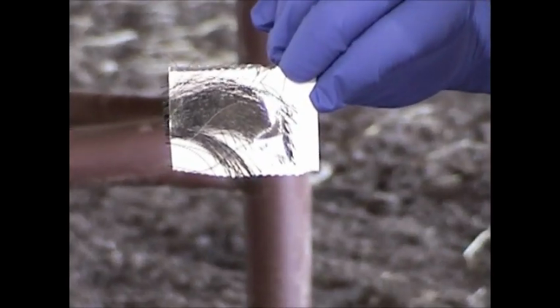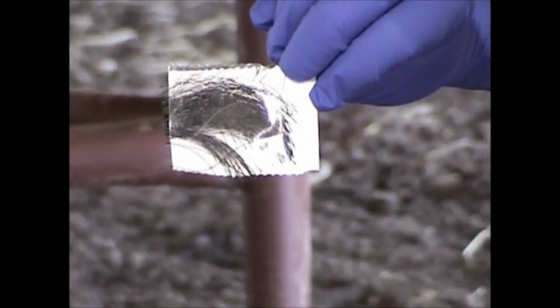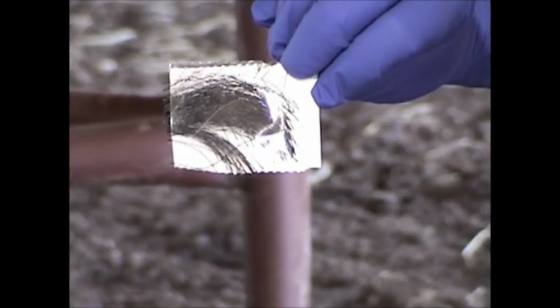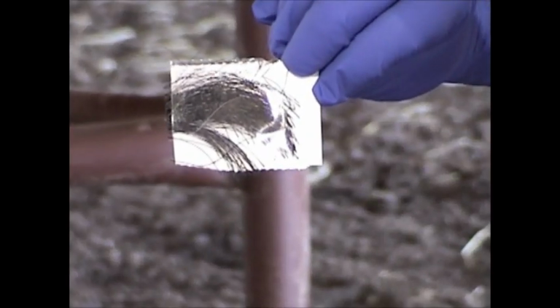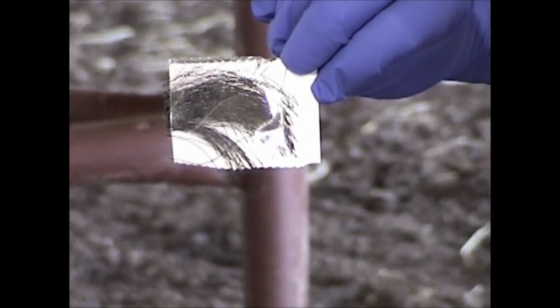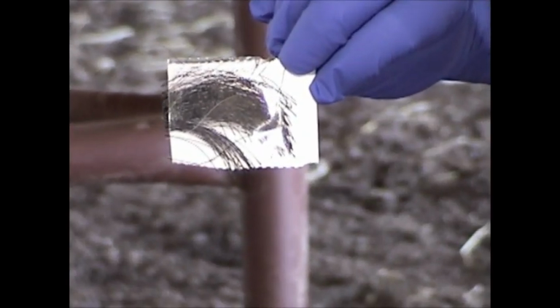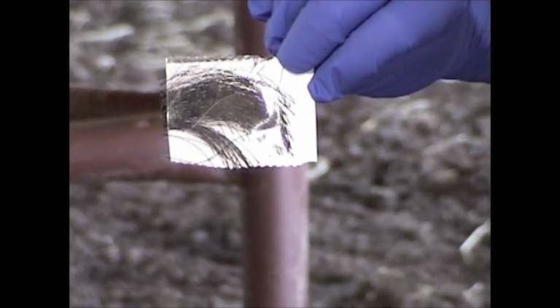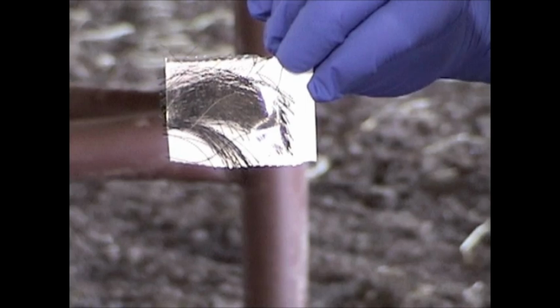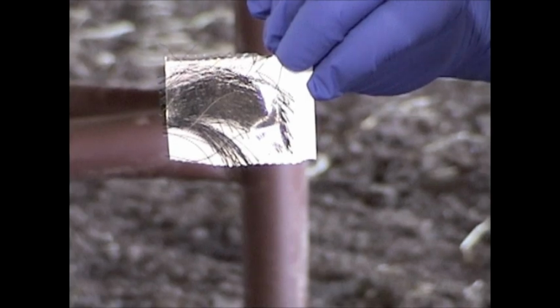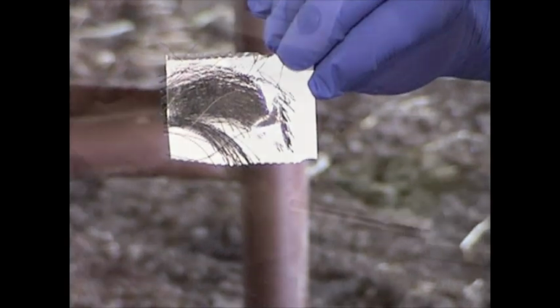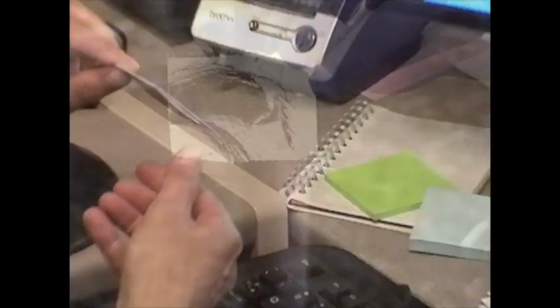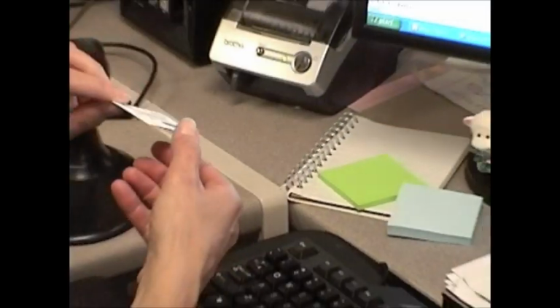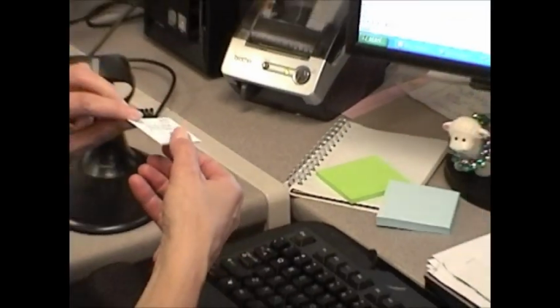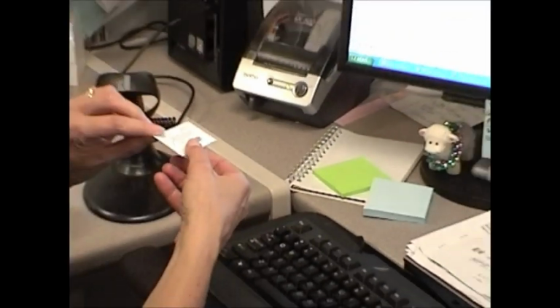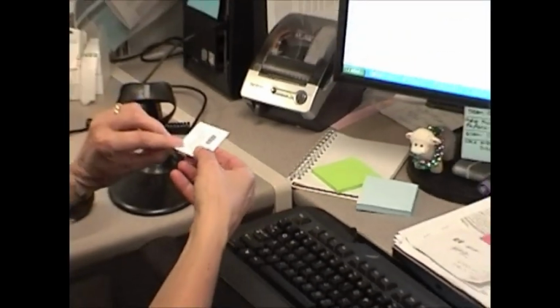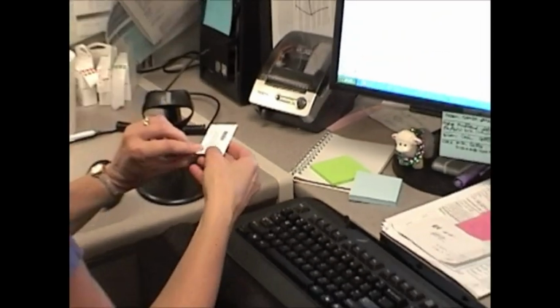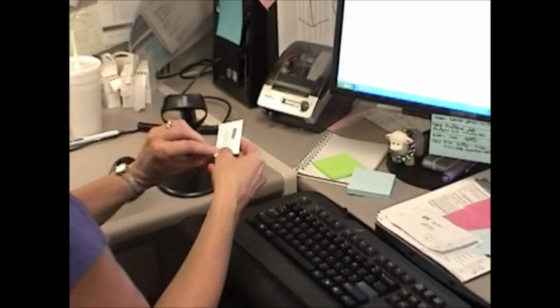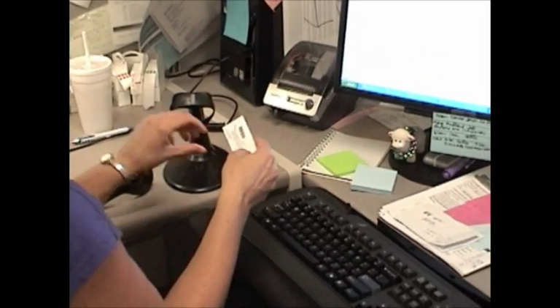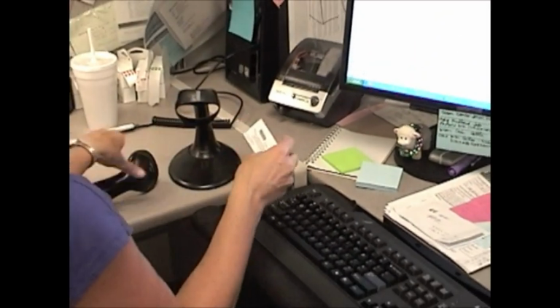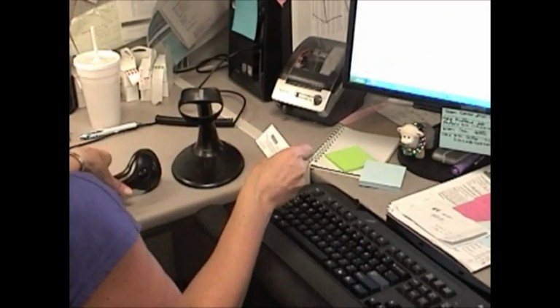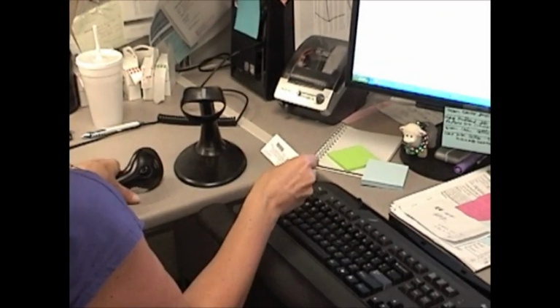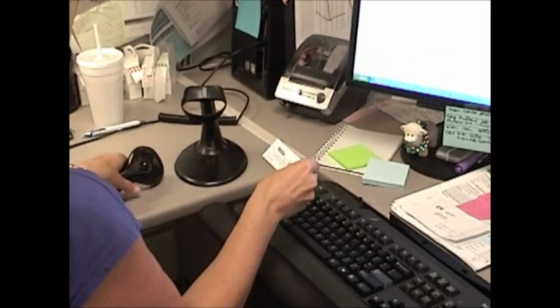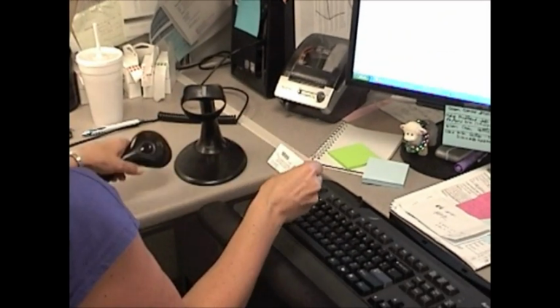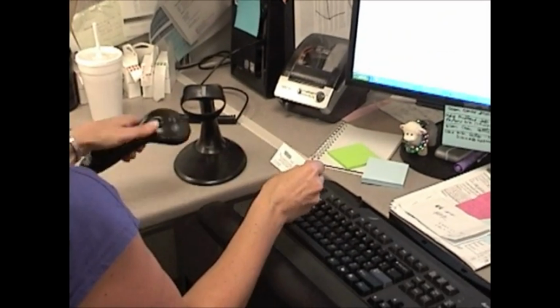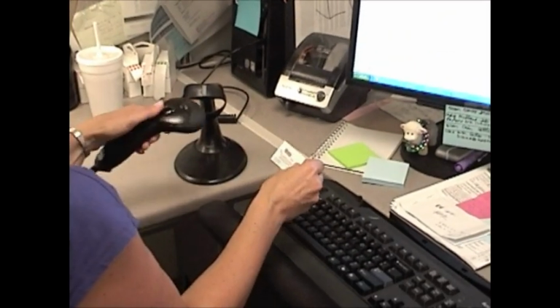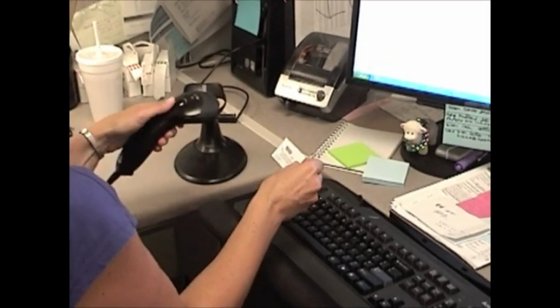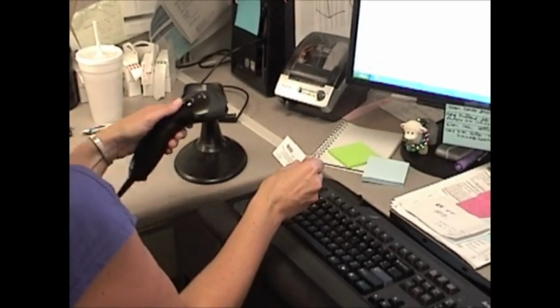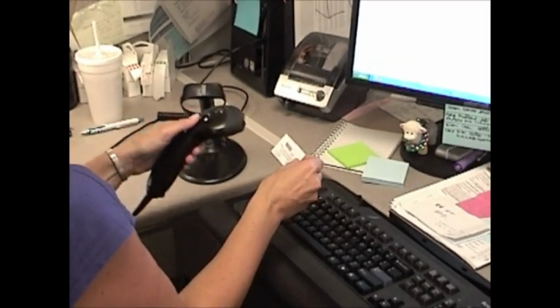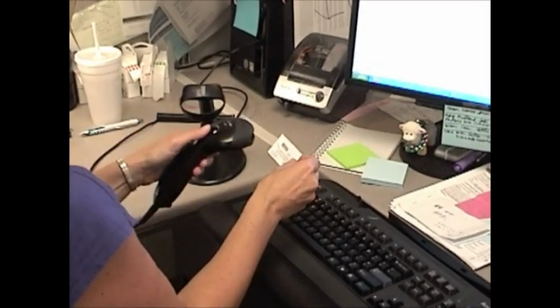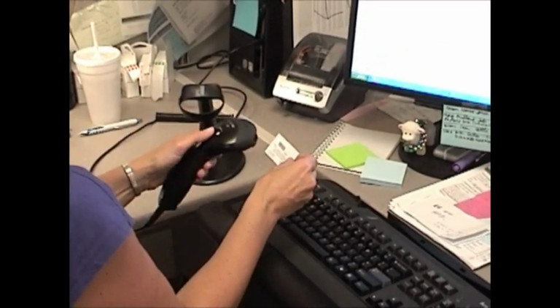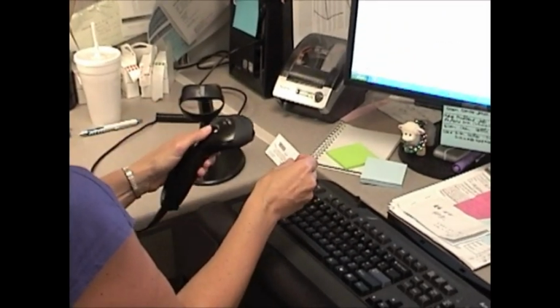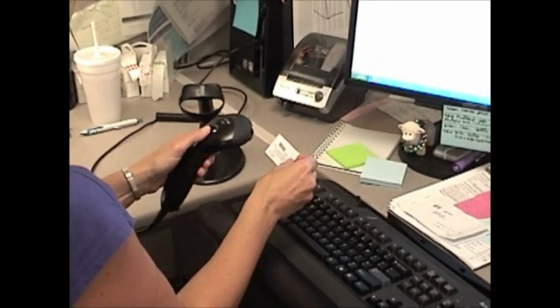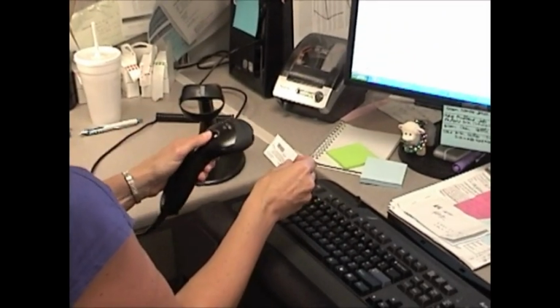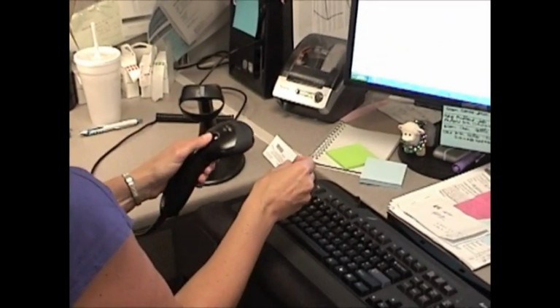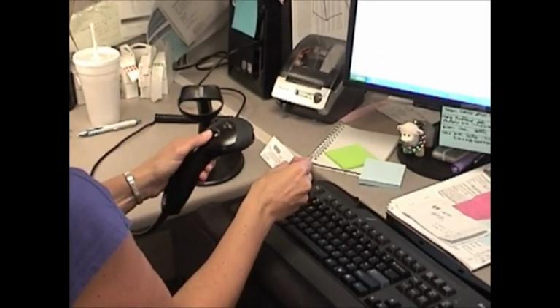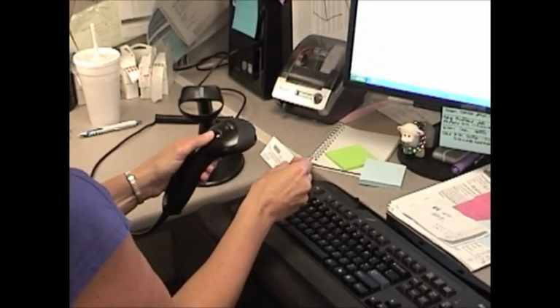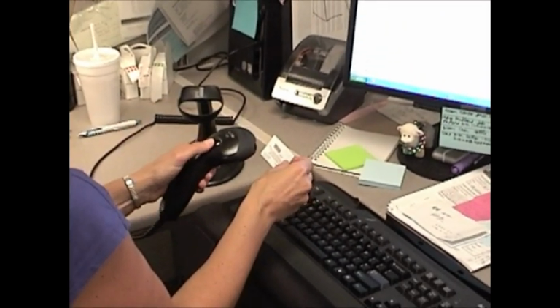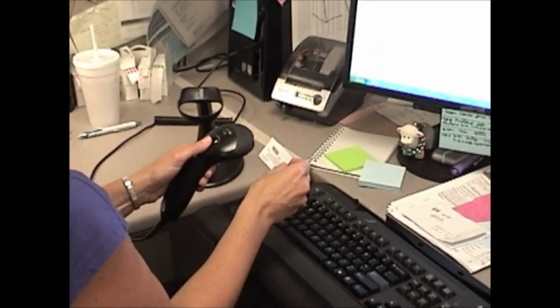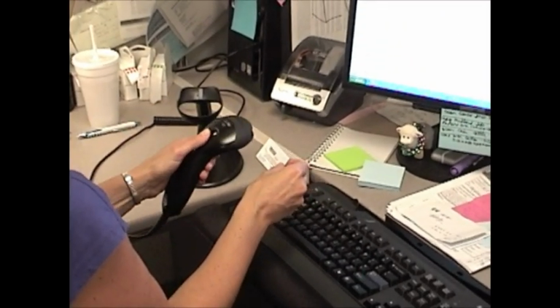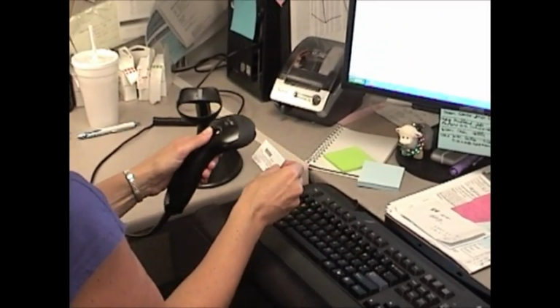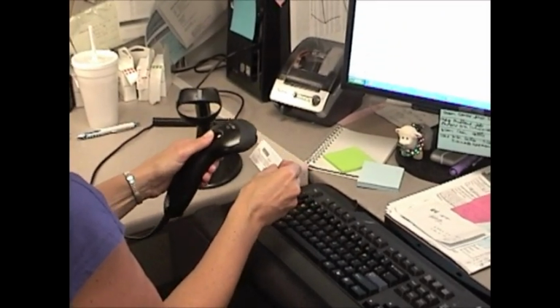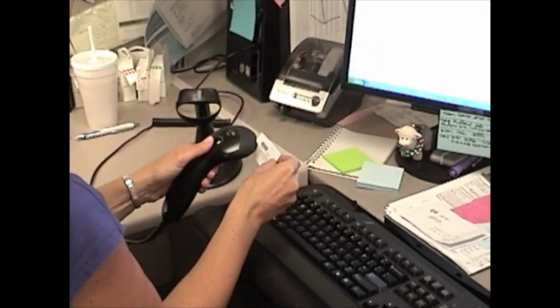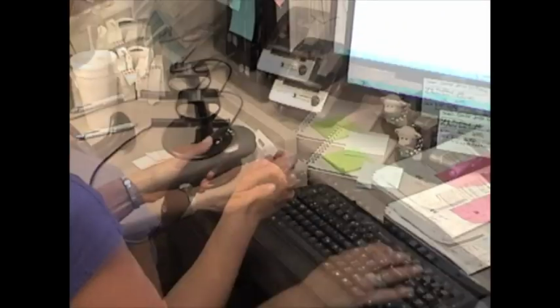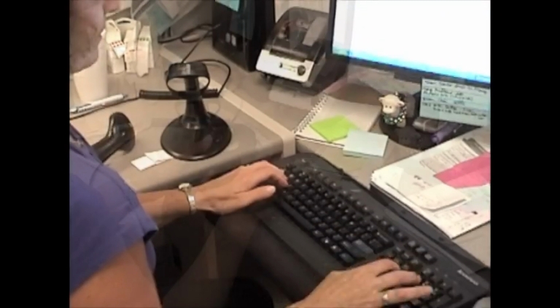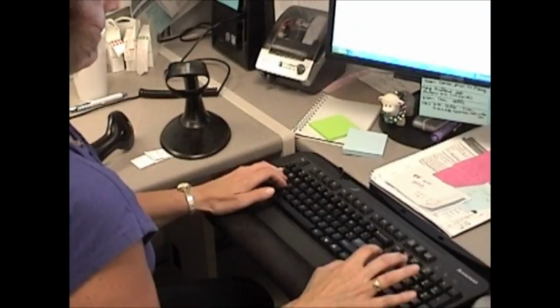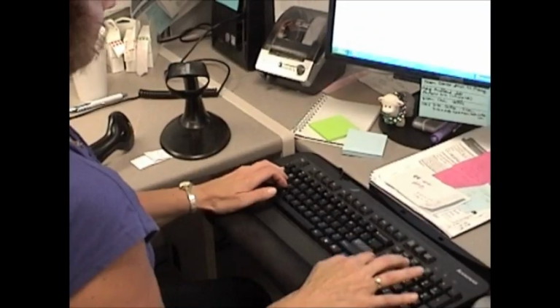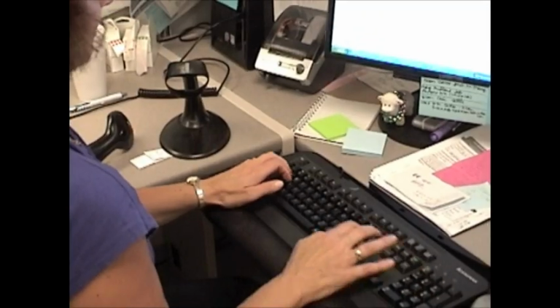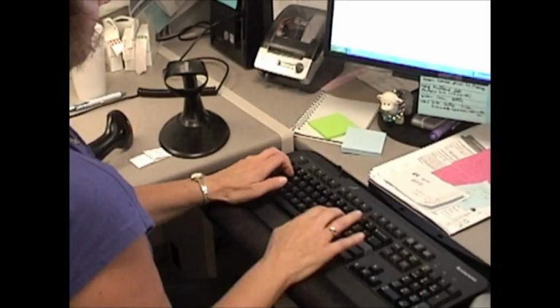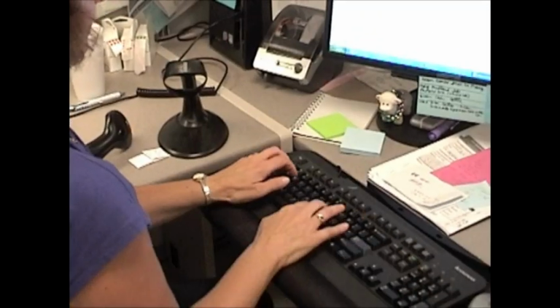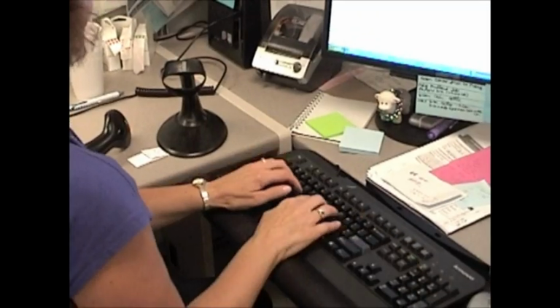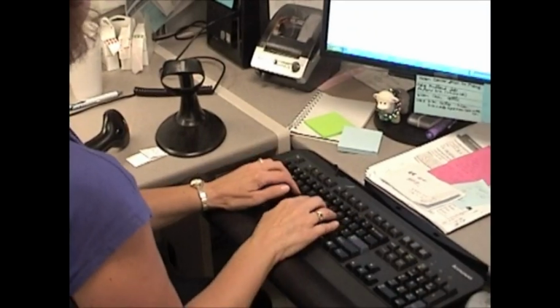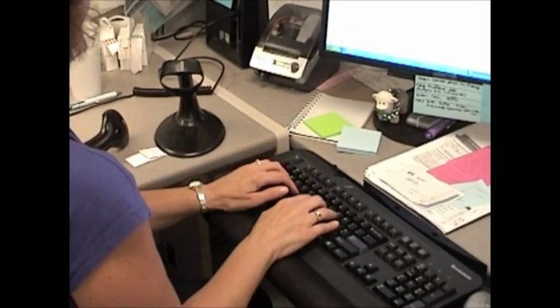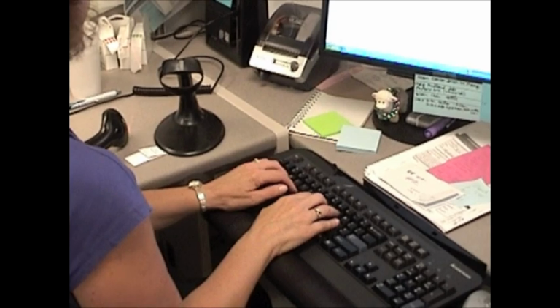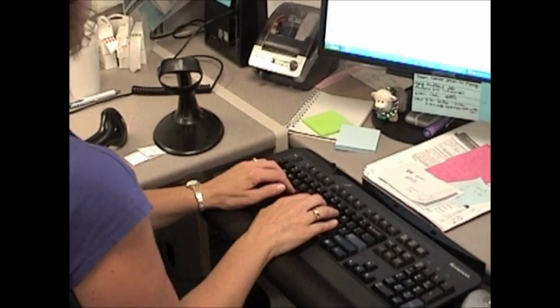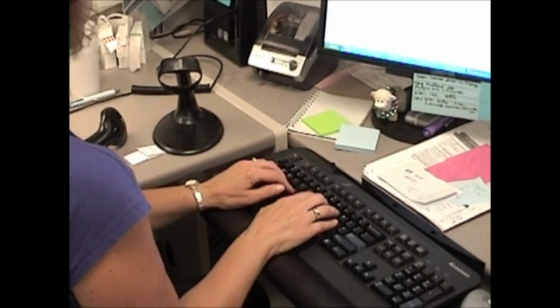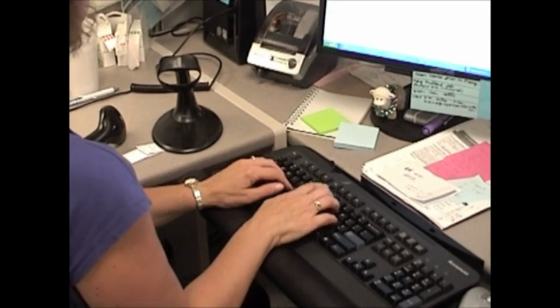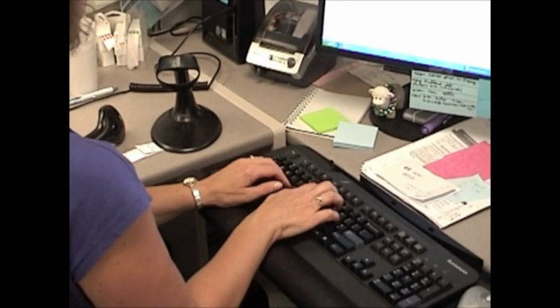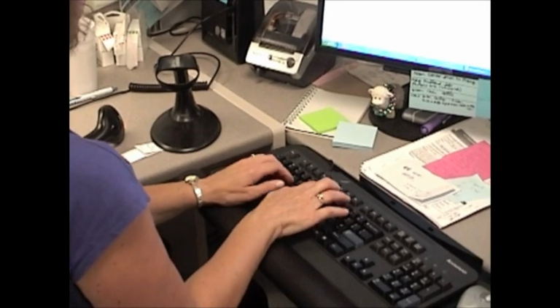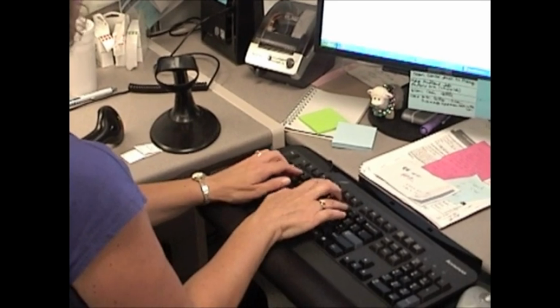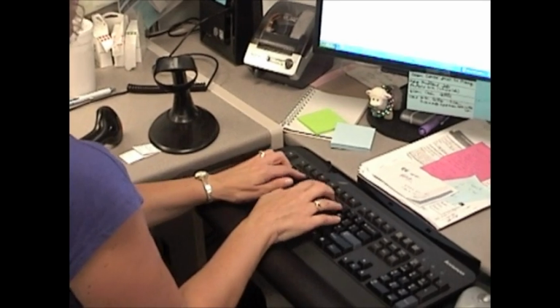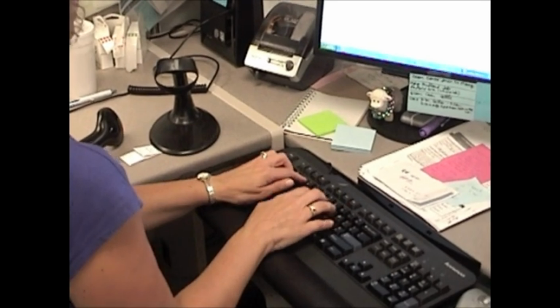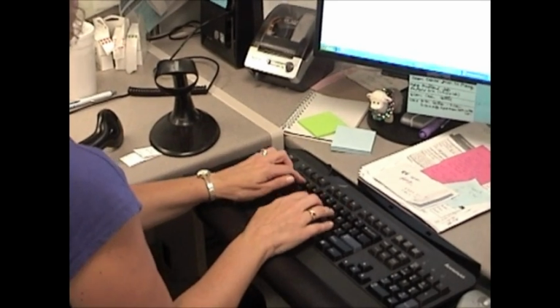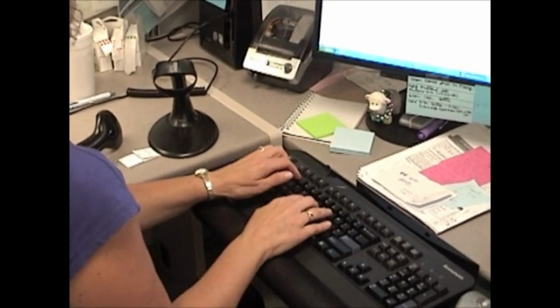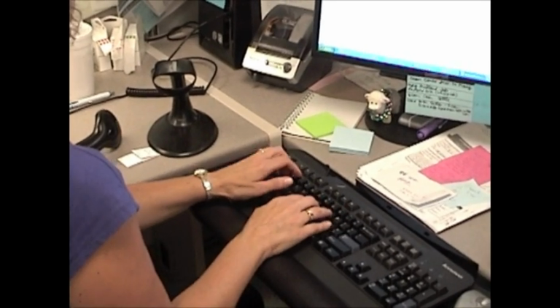If you have multiple collectors, bundle them together in groups of 10 to 15 with a rubber band, and then place these into an envelope or storage bag.